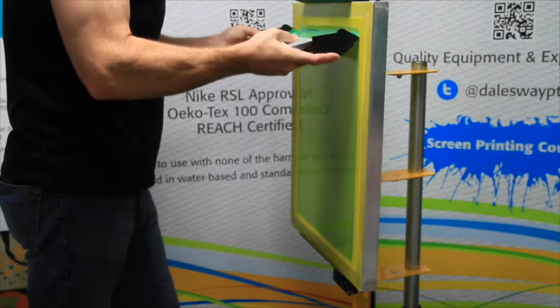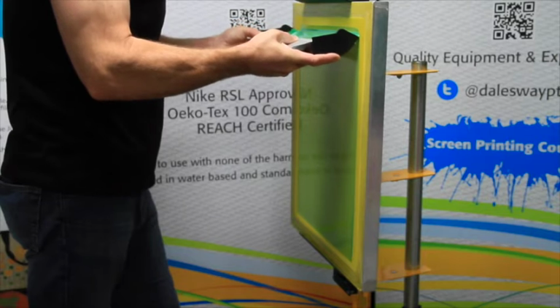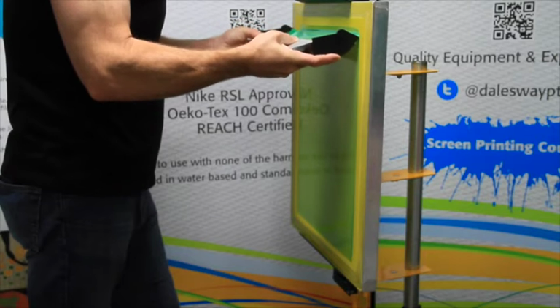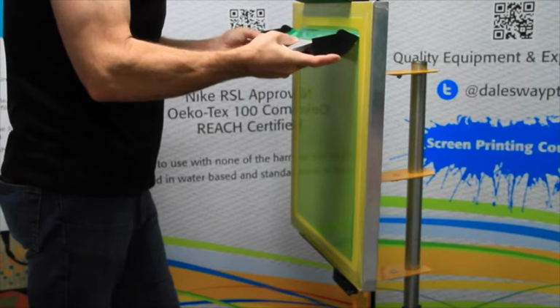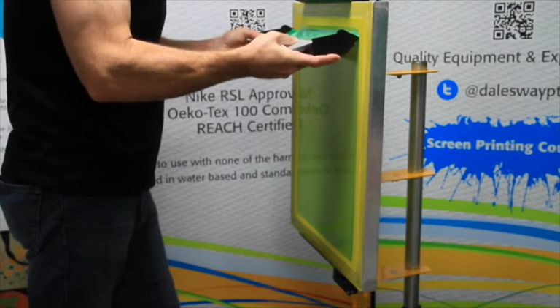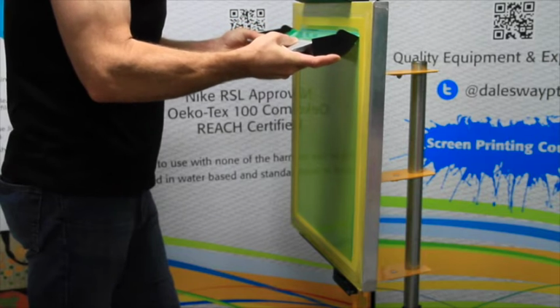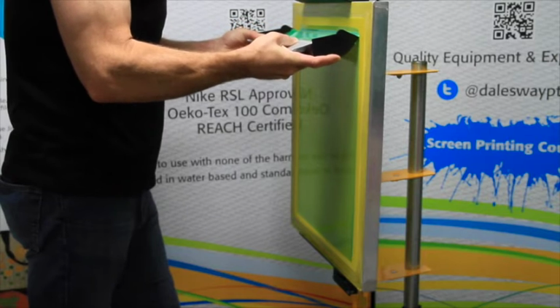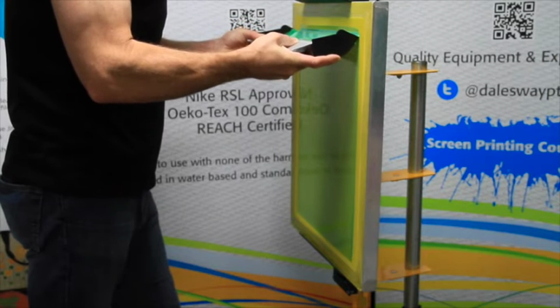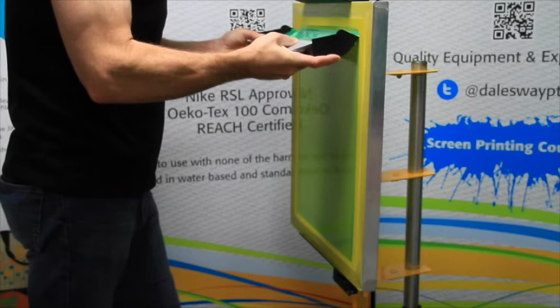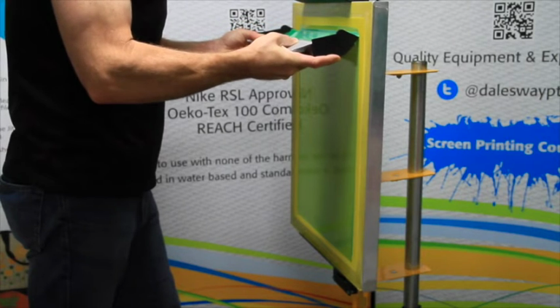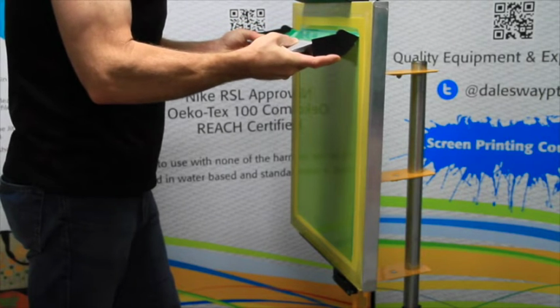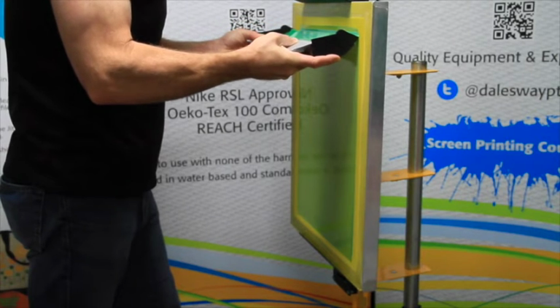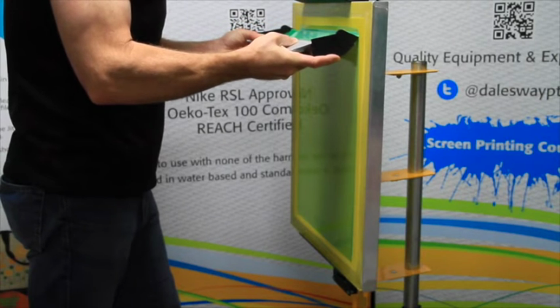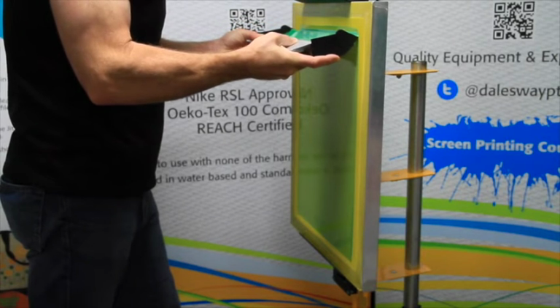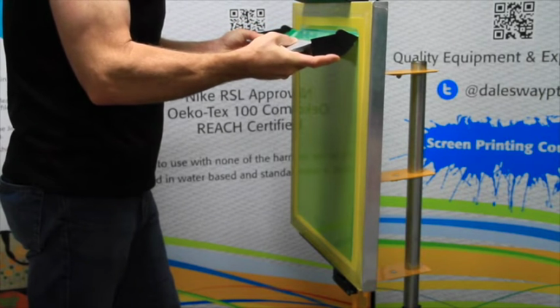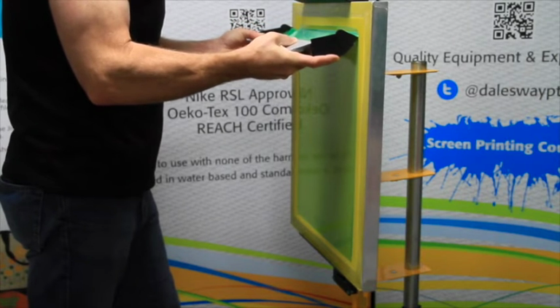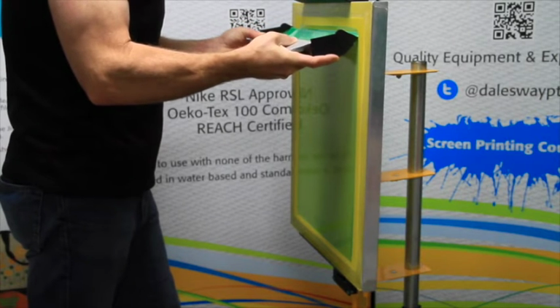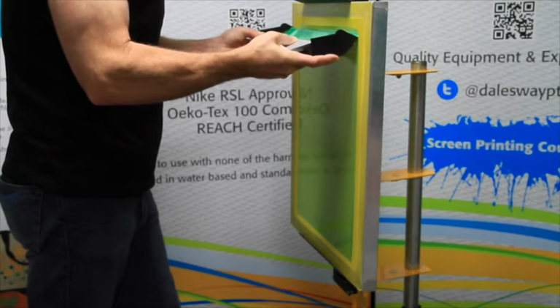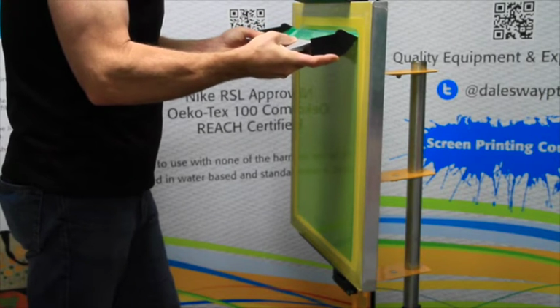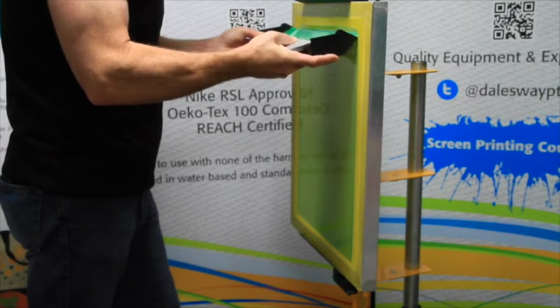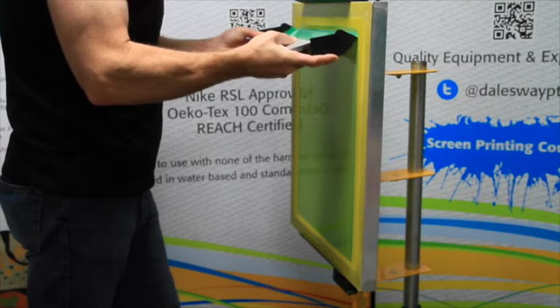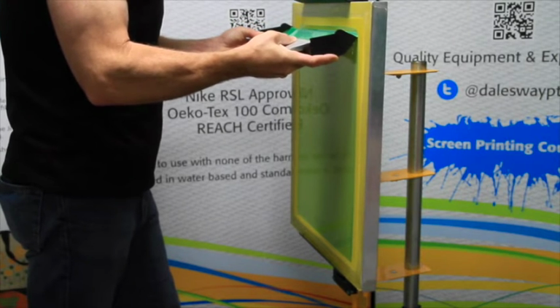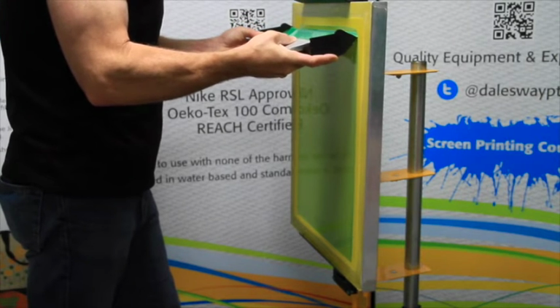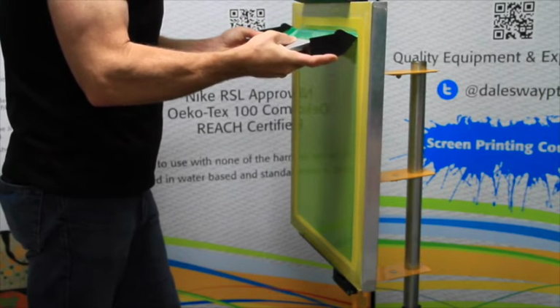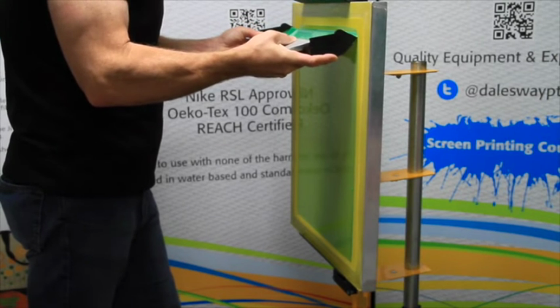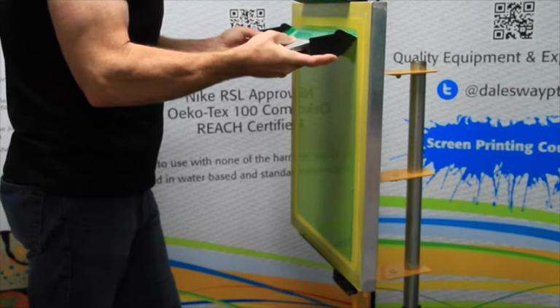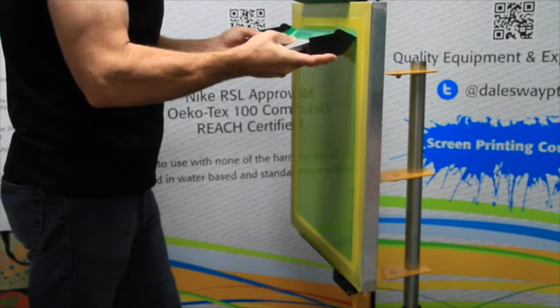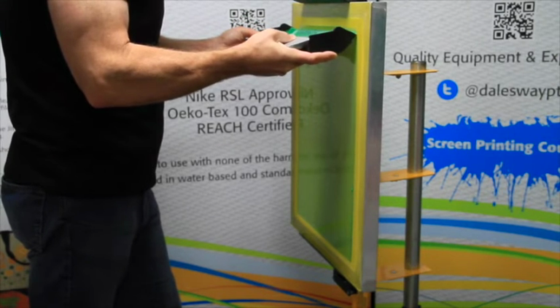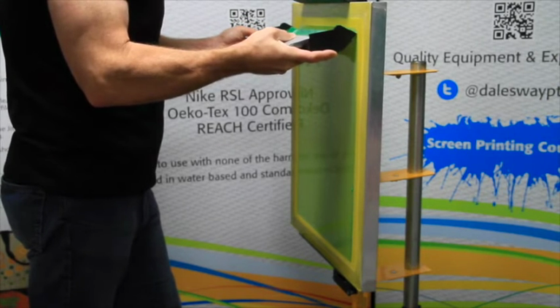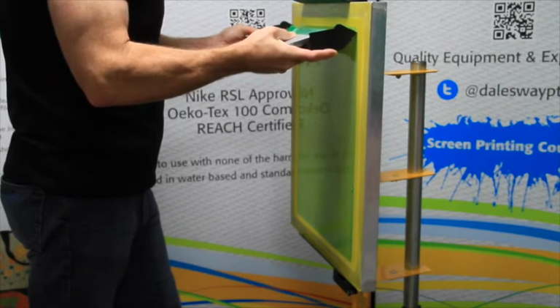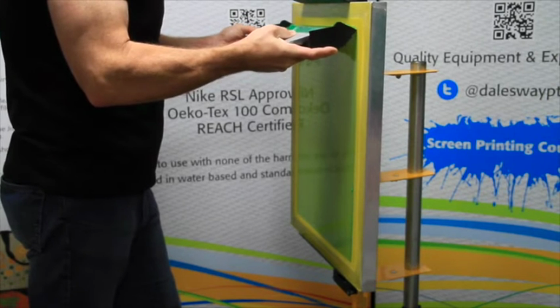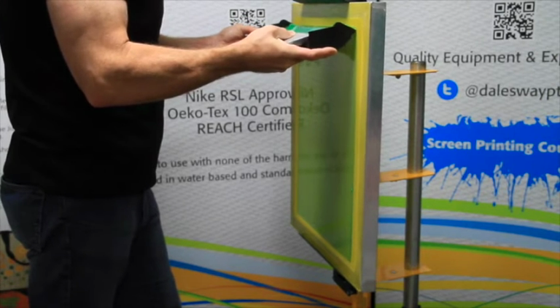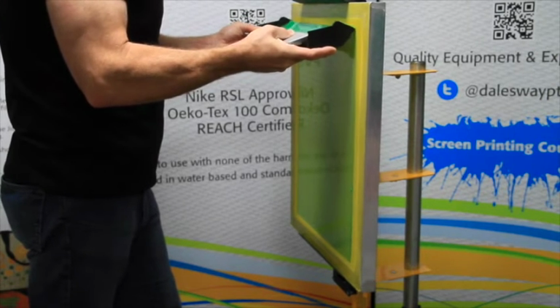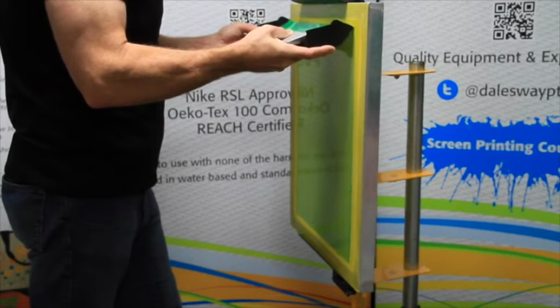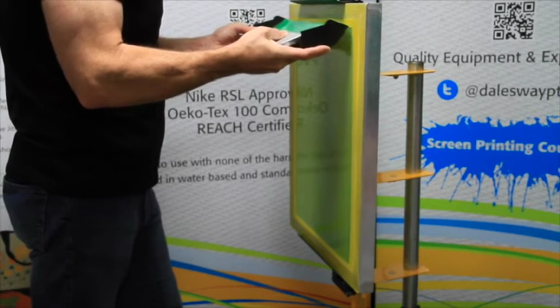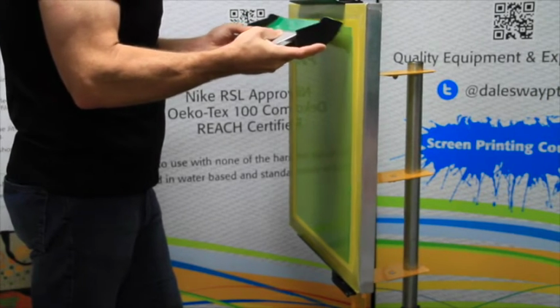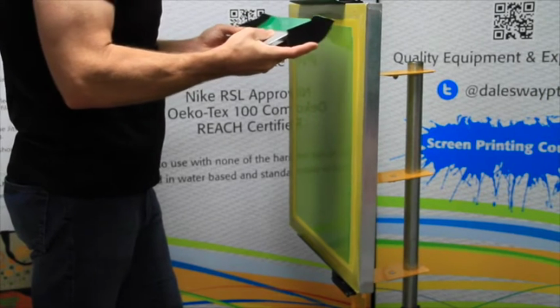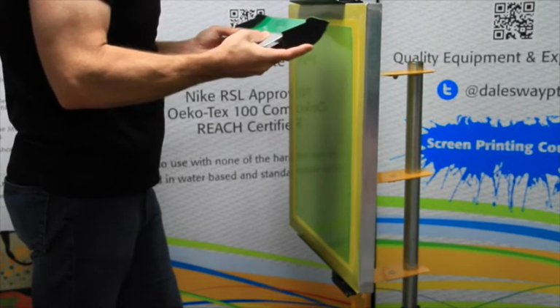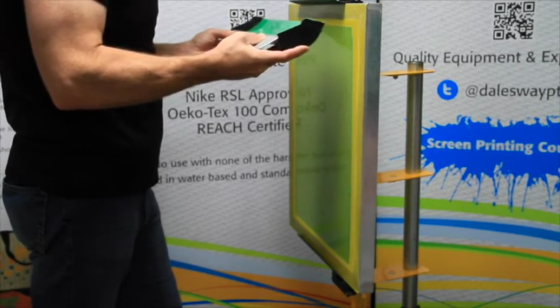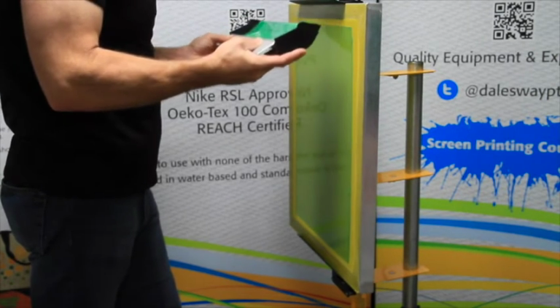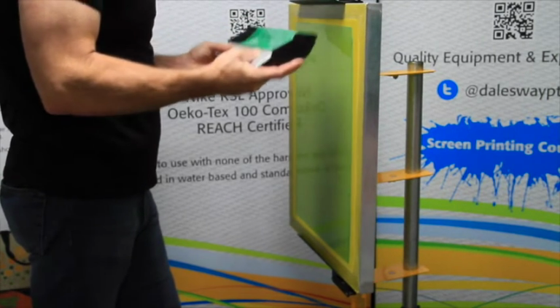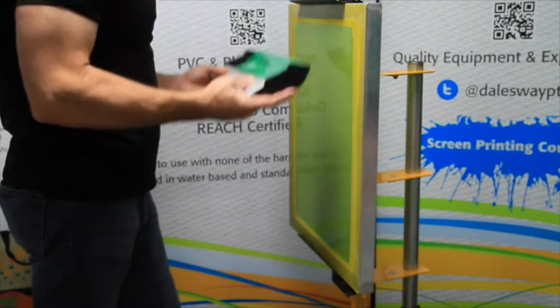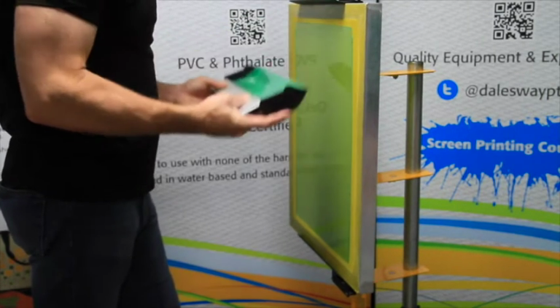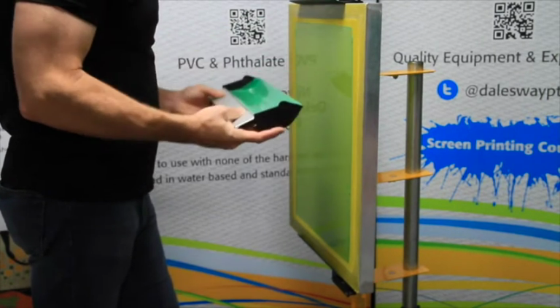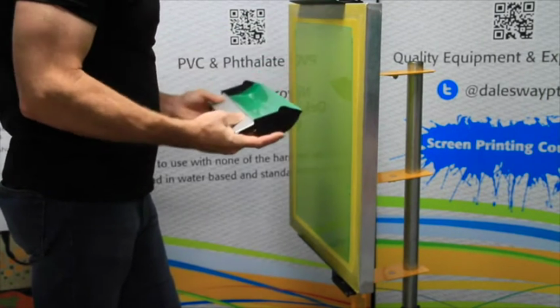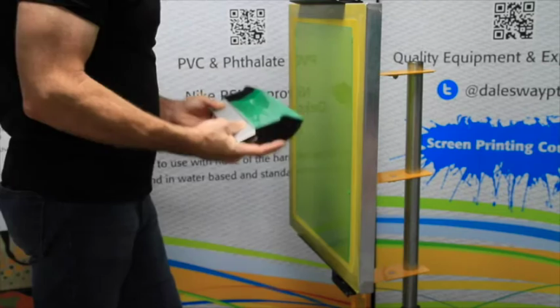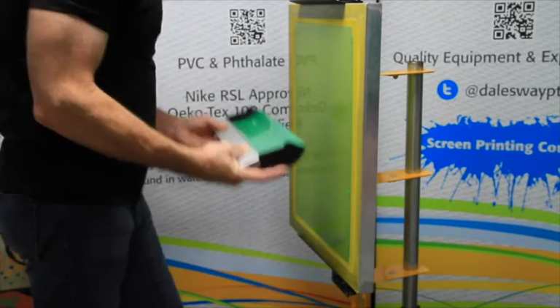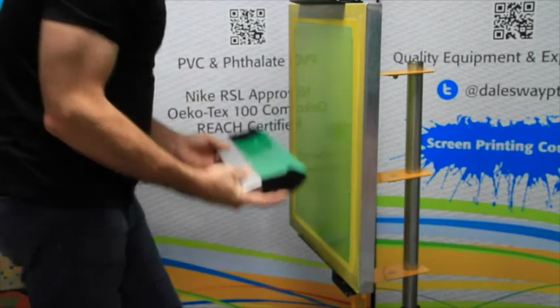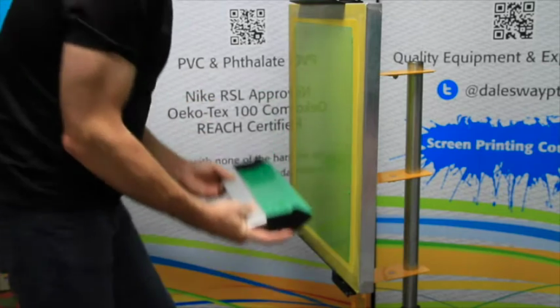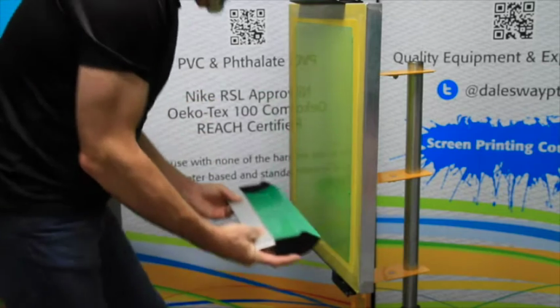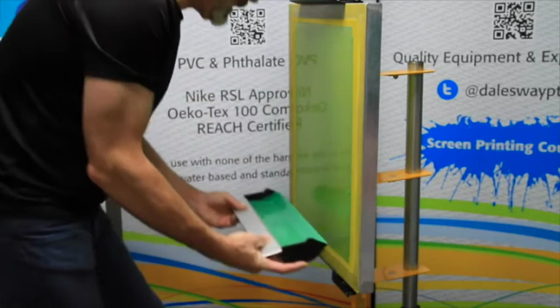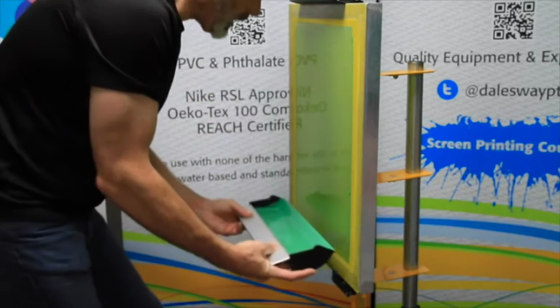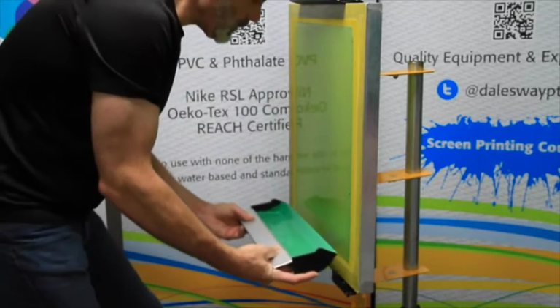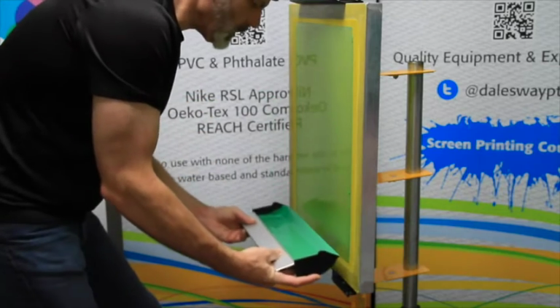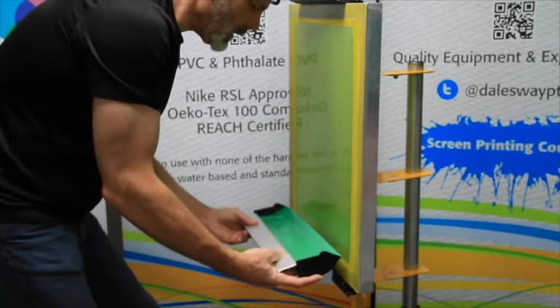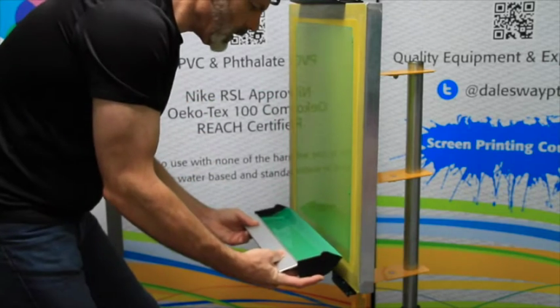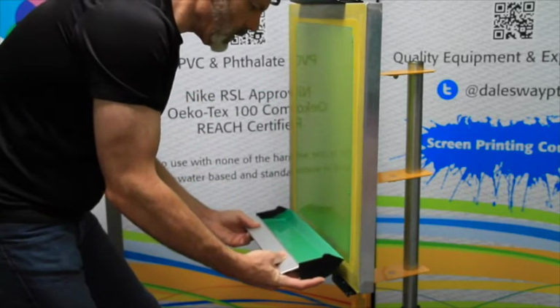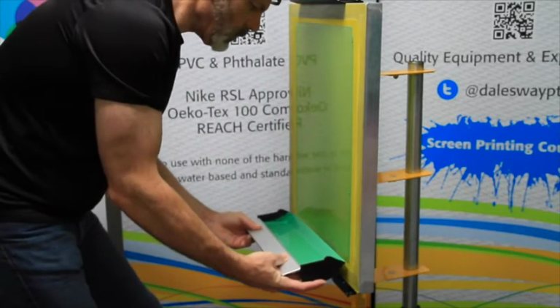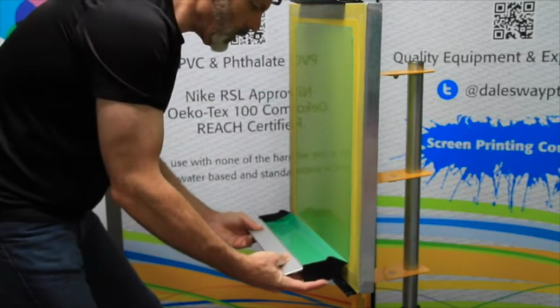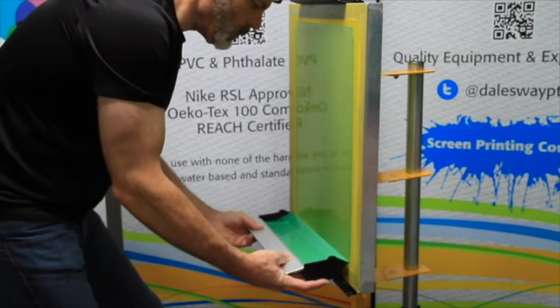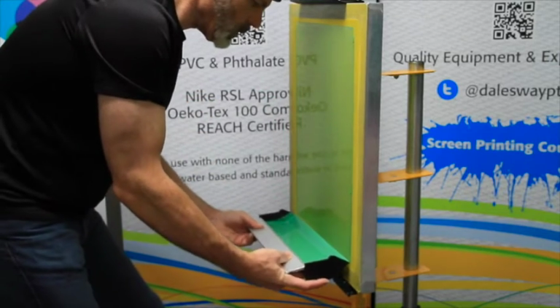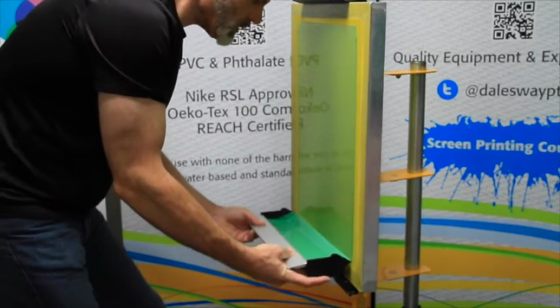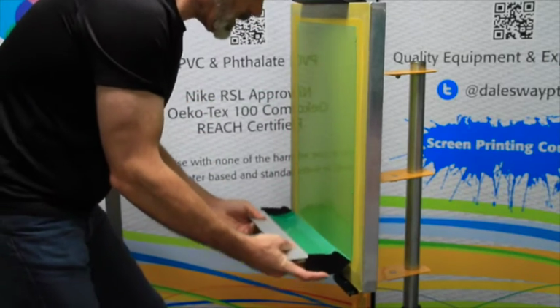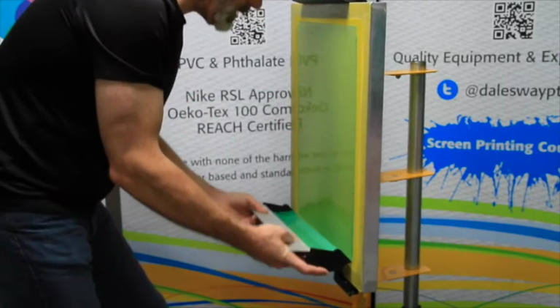Allow the emulsion to go back into the trough. Scrape the last little bit up. And I'm going to go one more time.